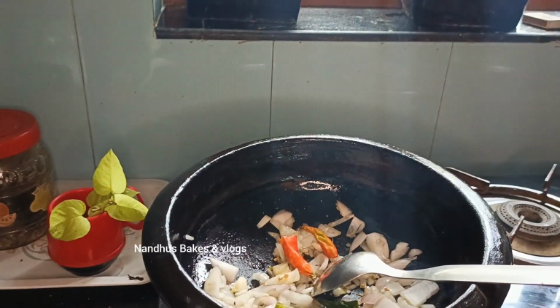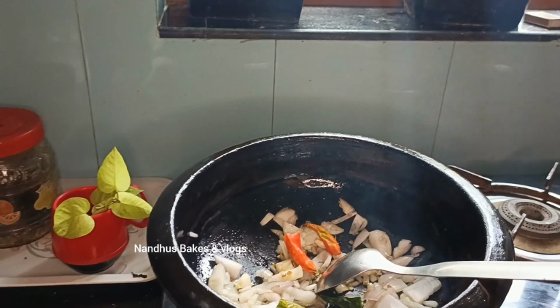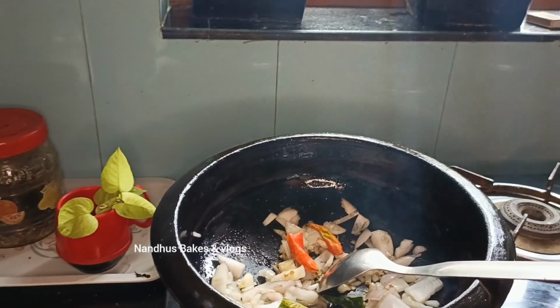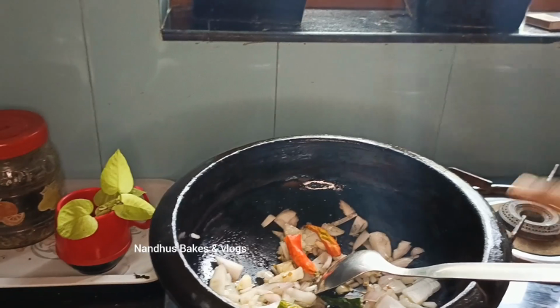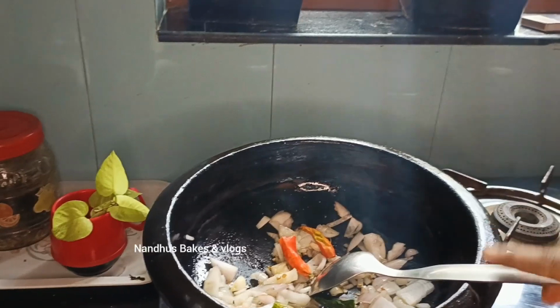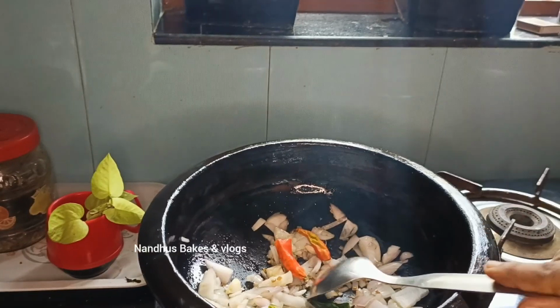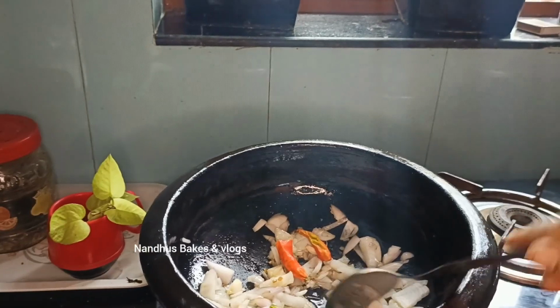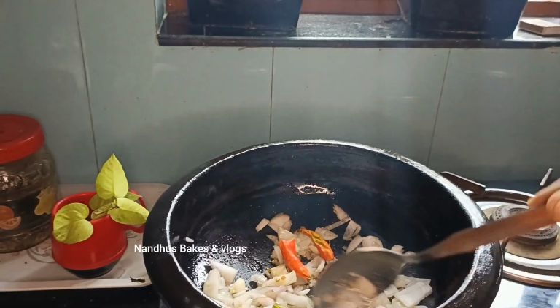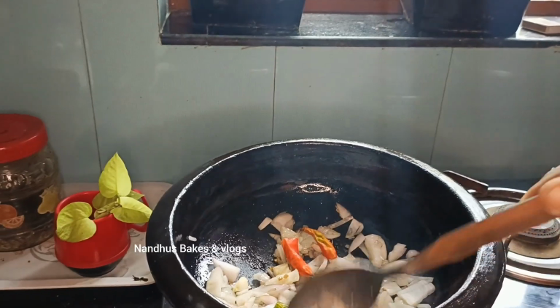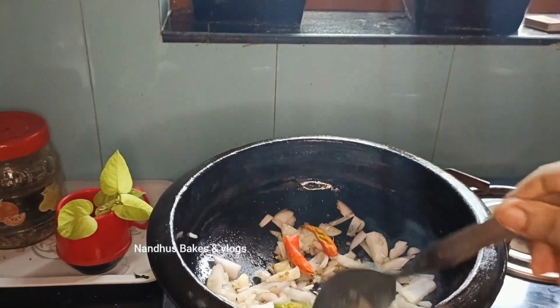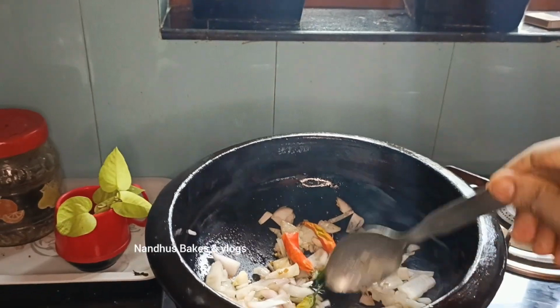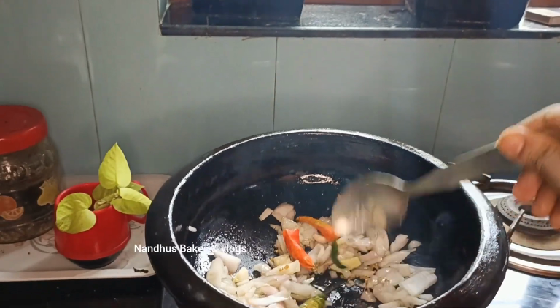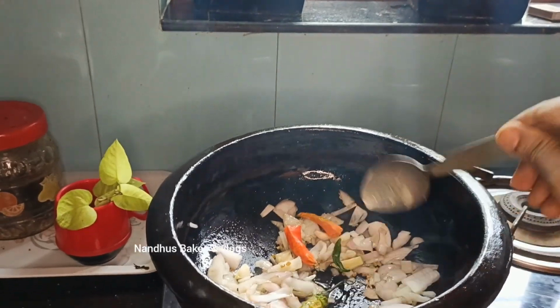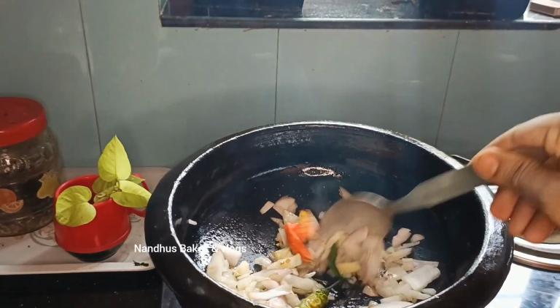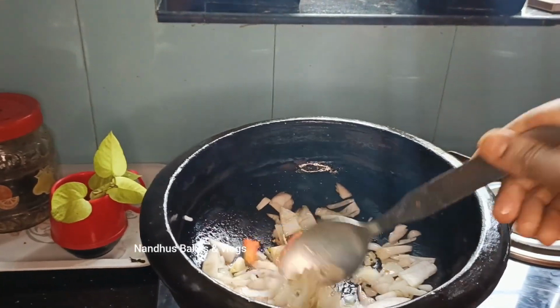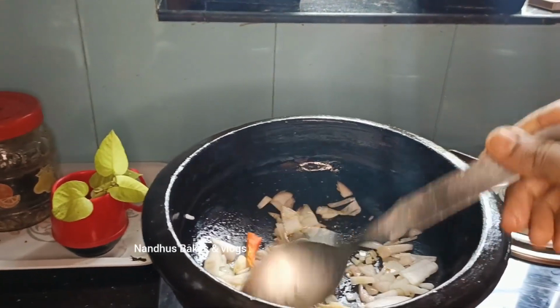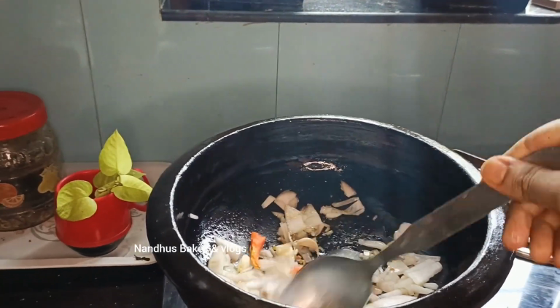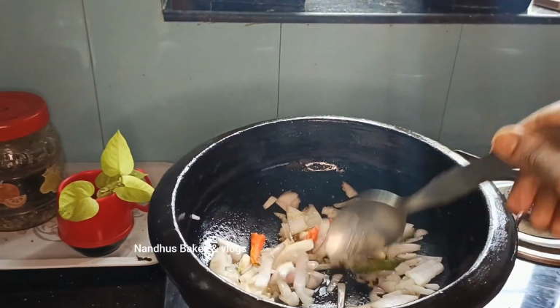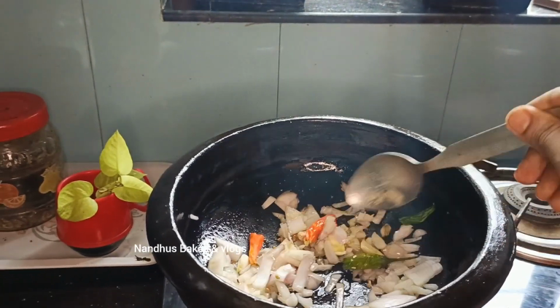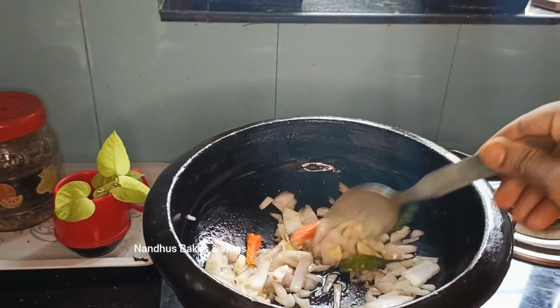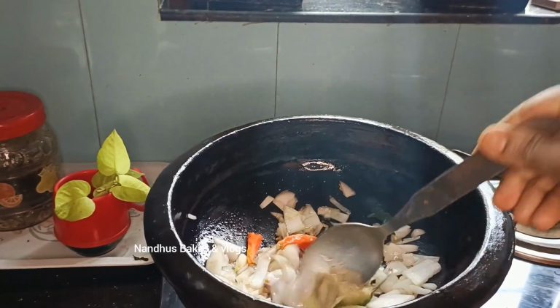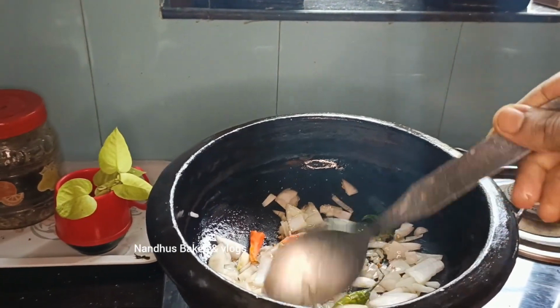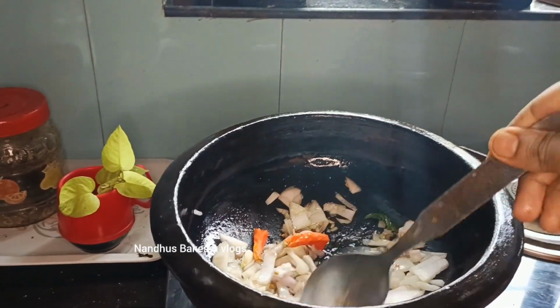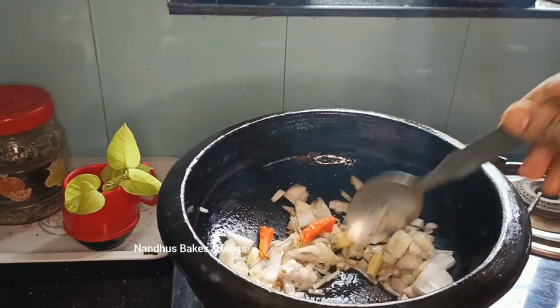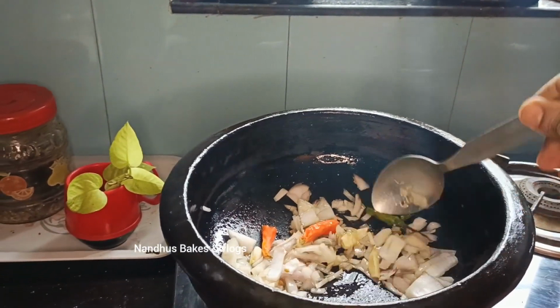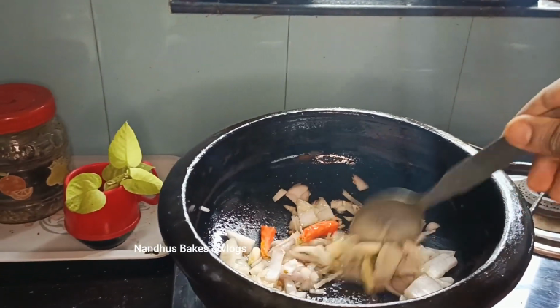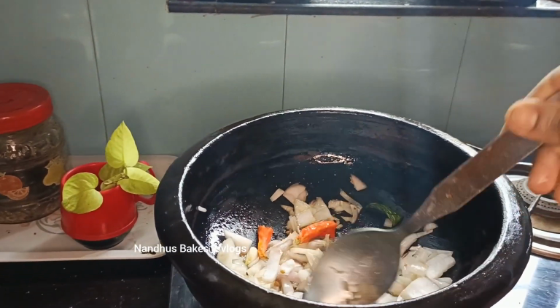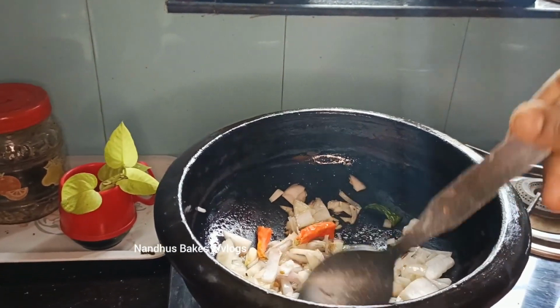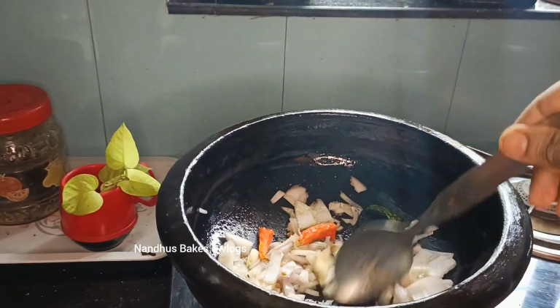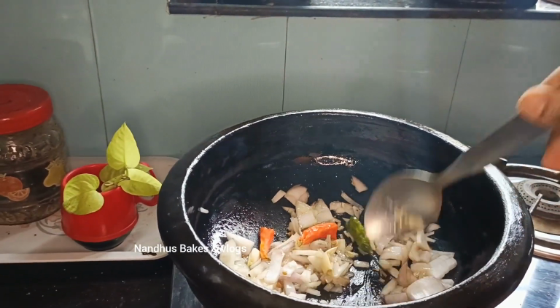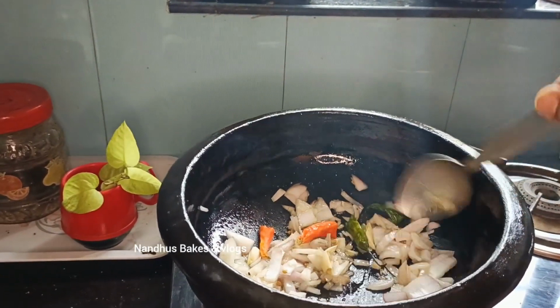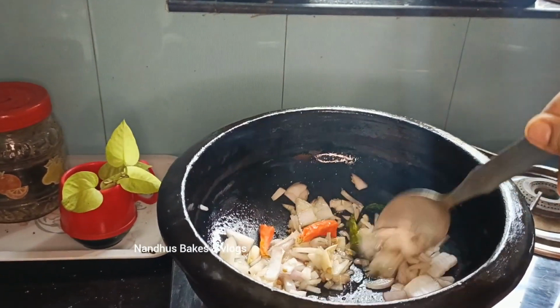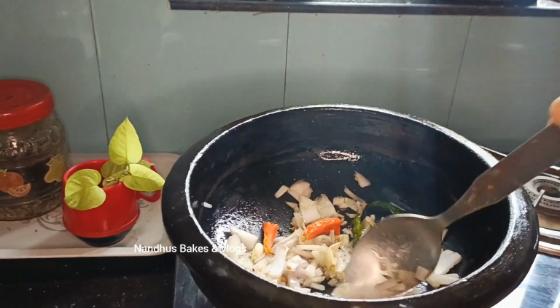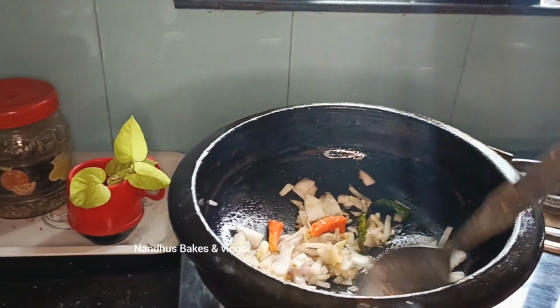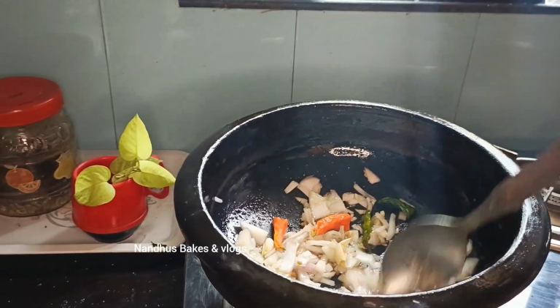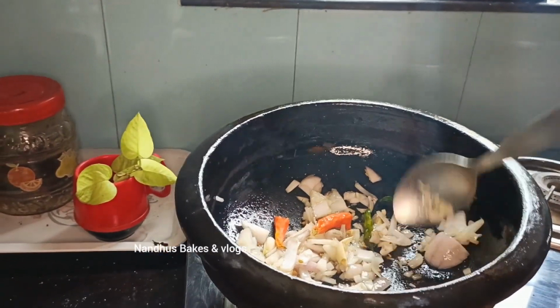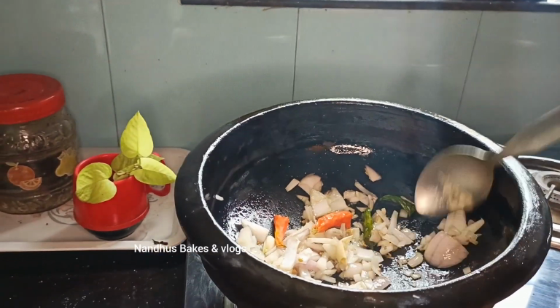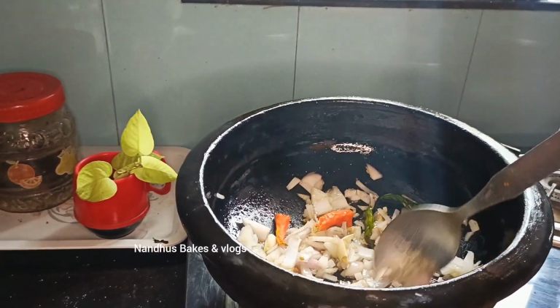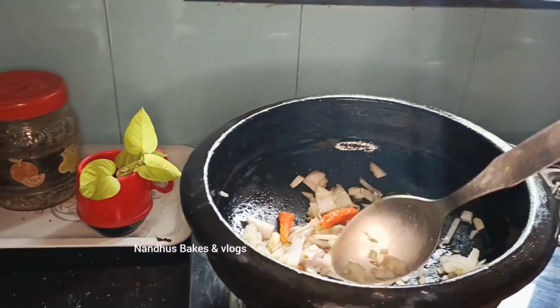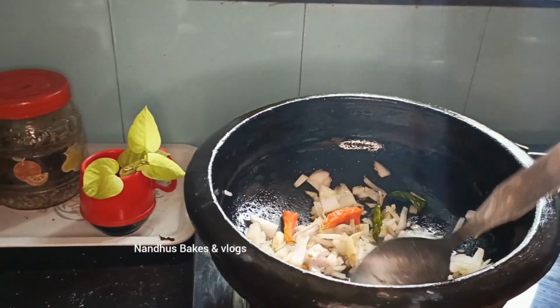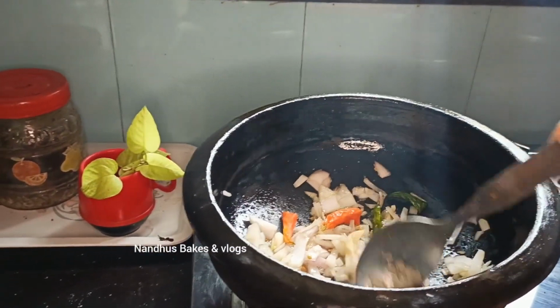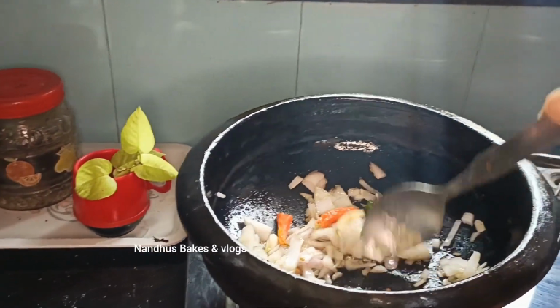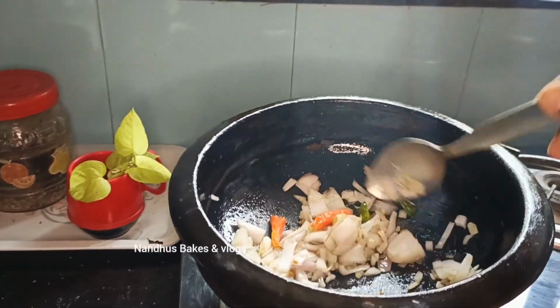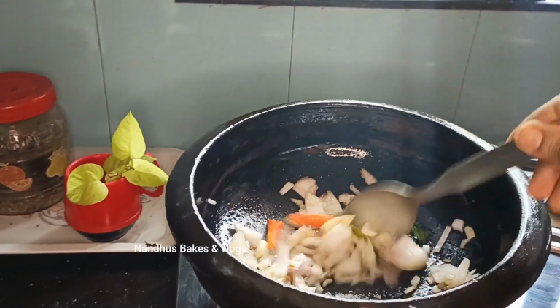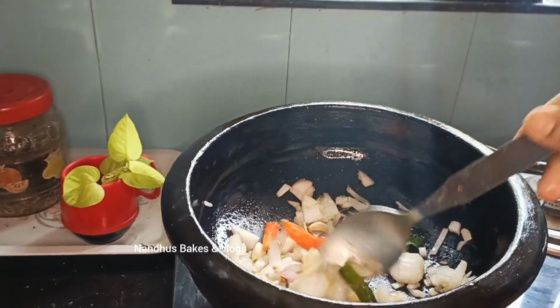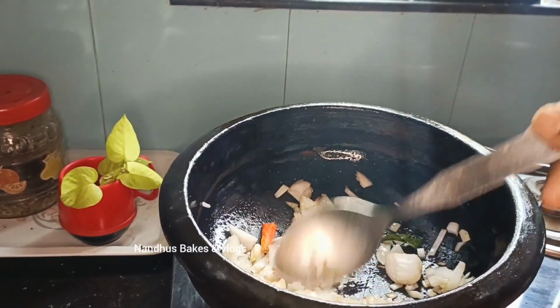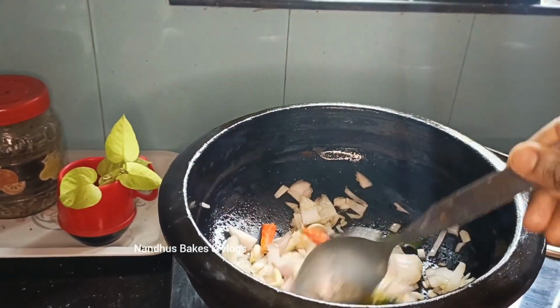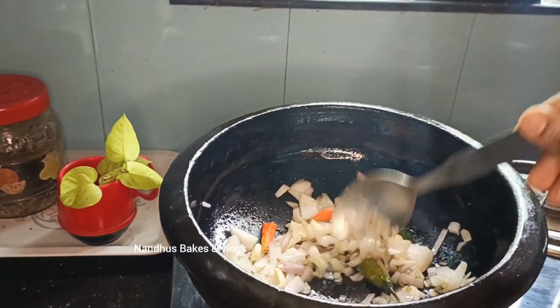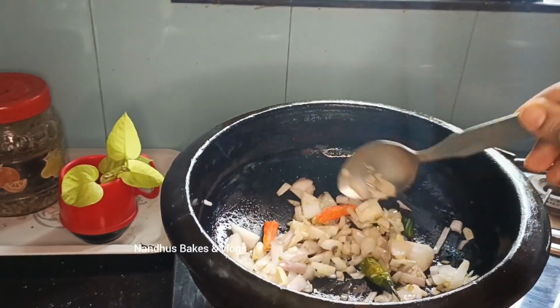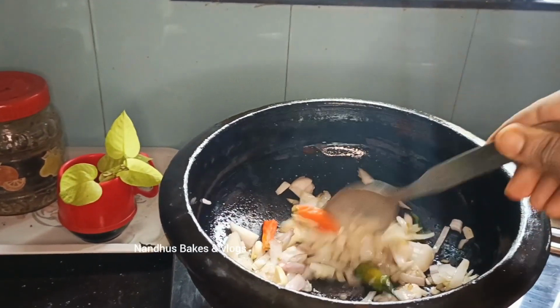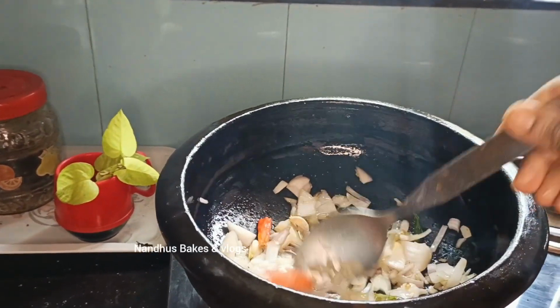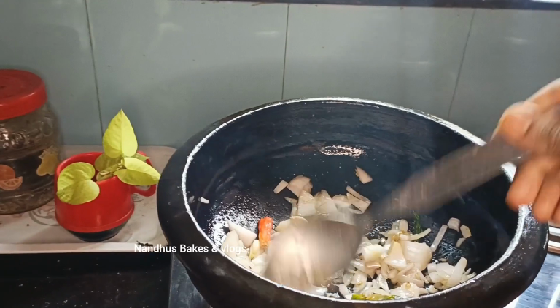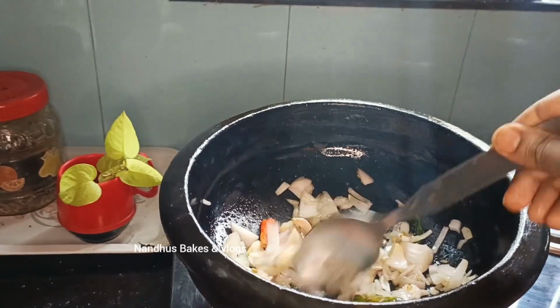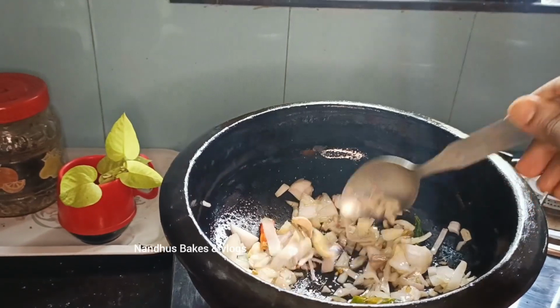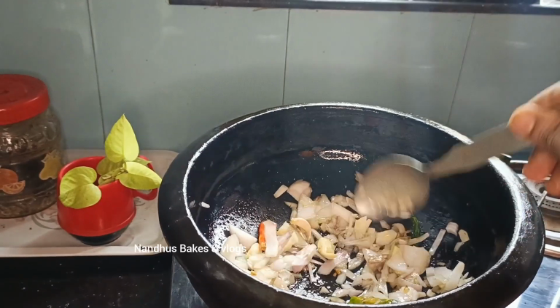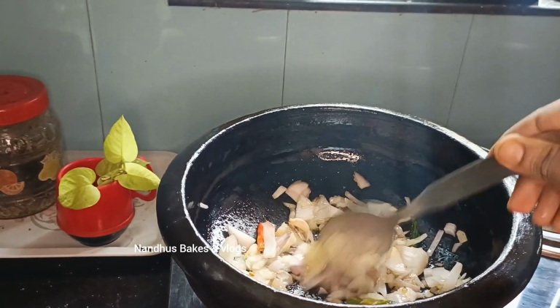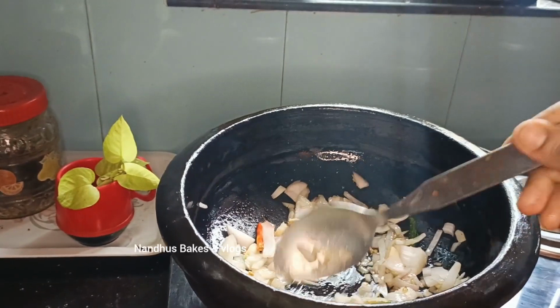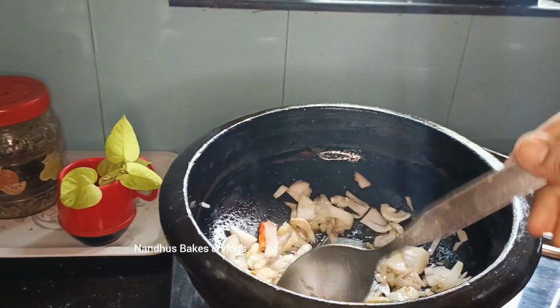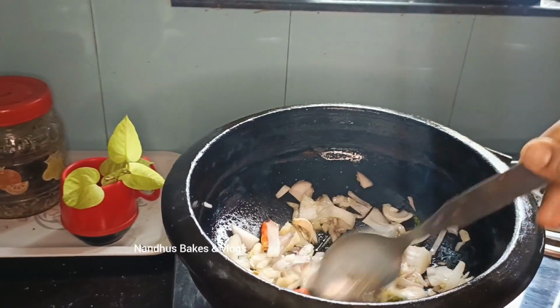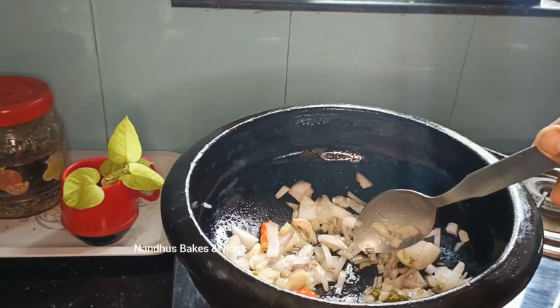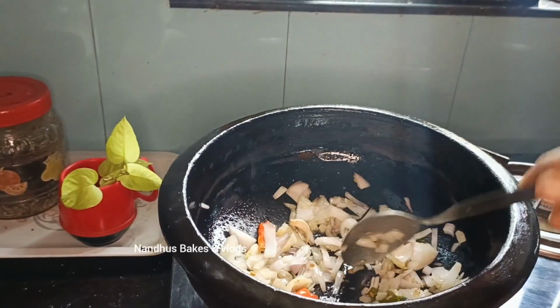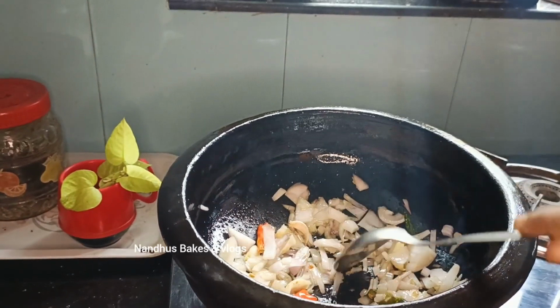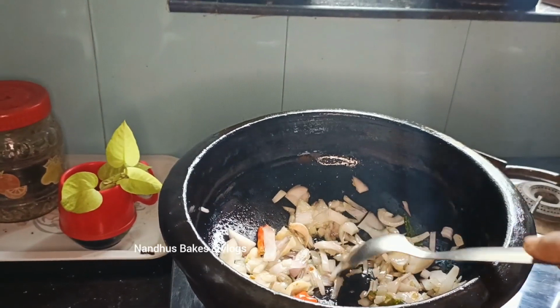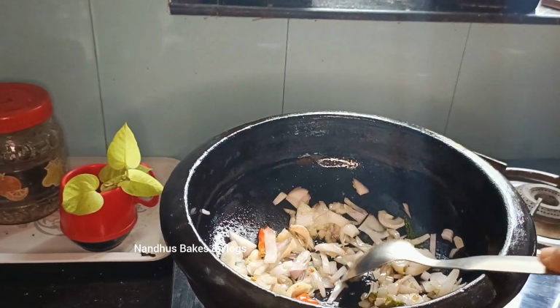I will make this one. I will make it on the flesh on the flesh.